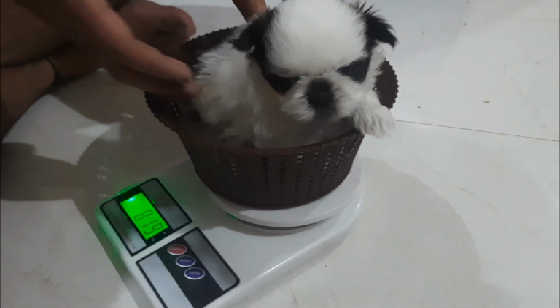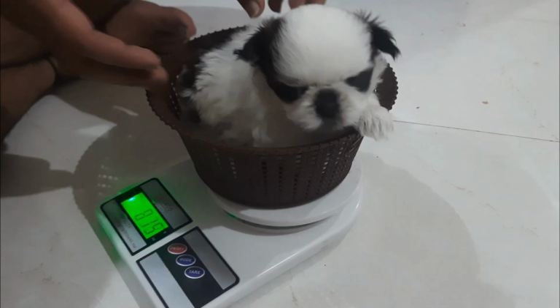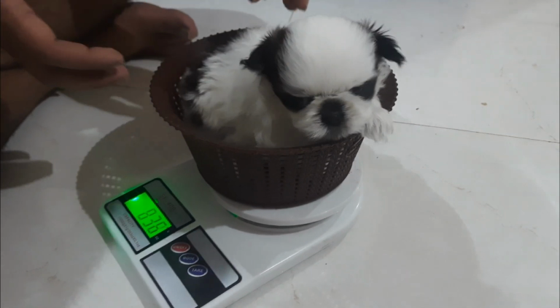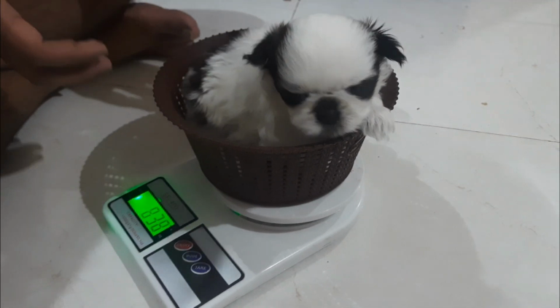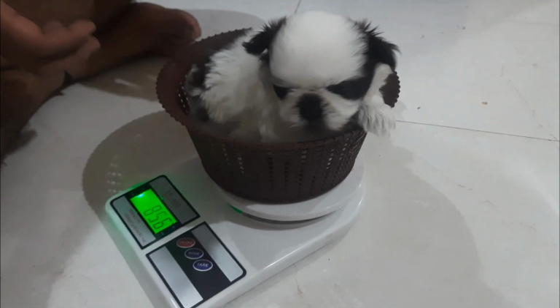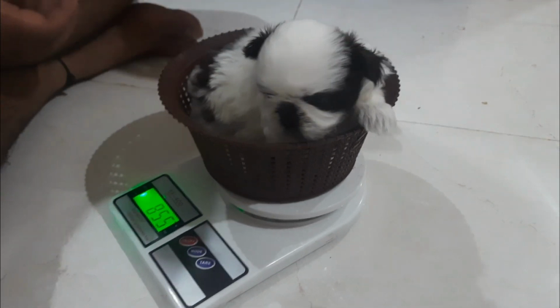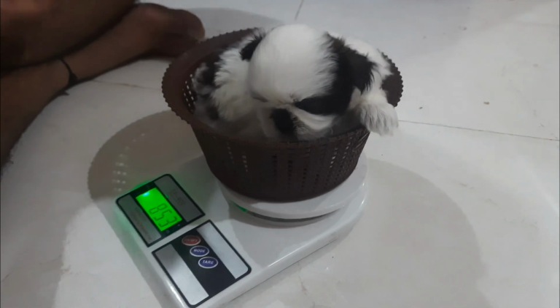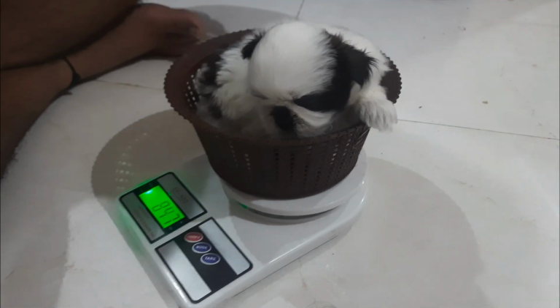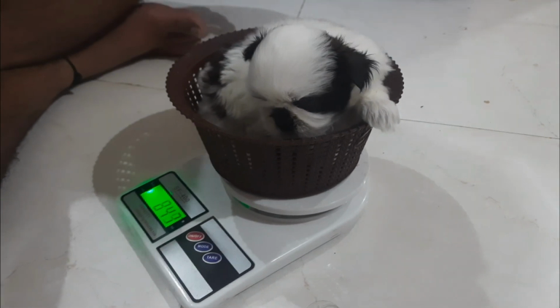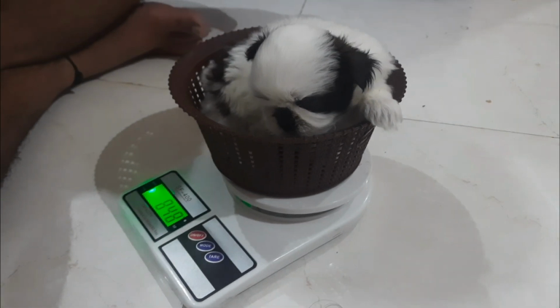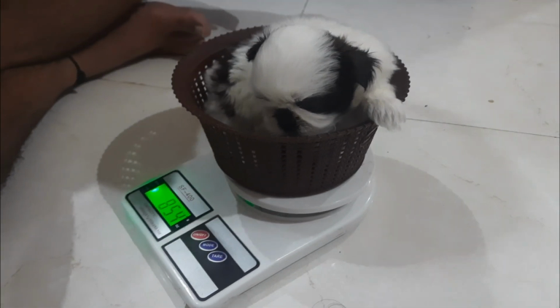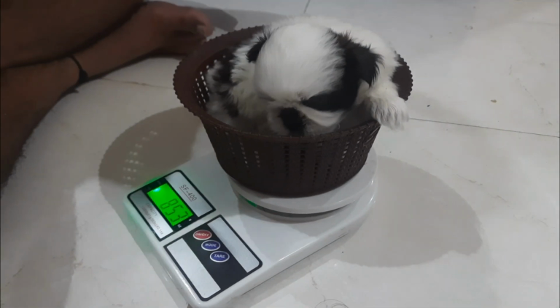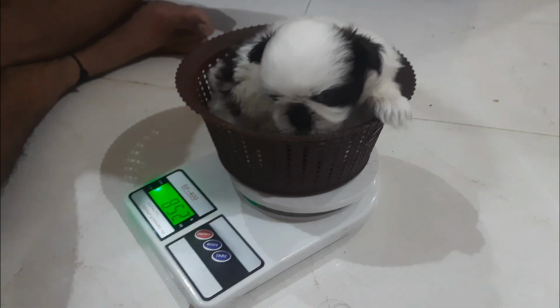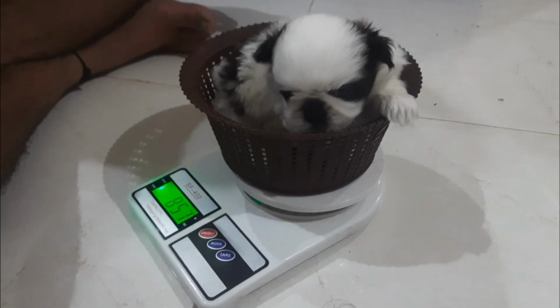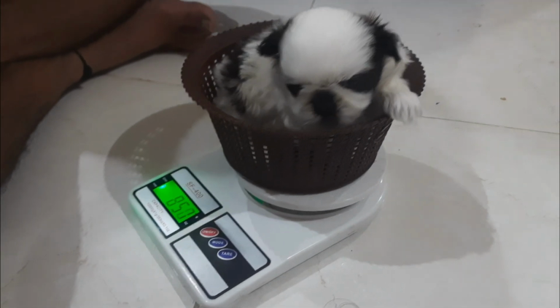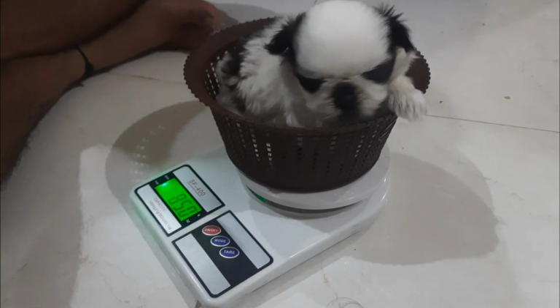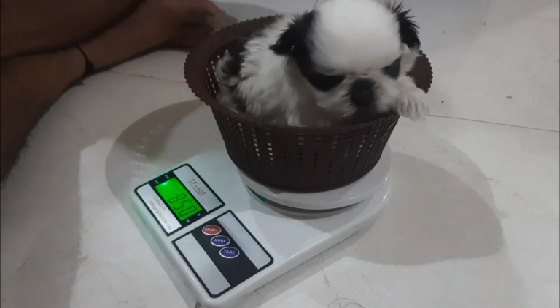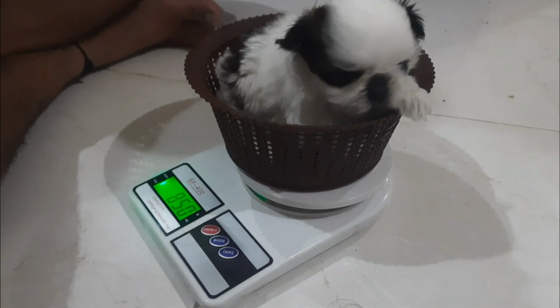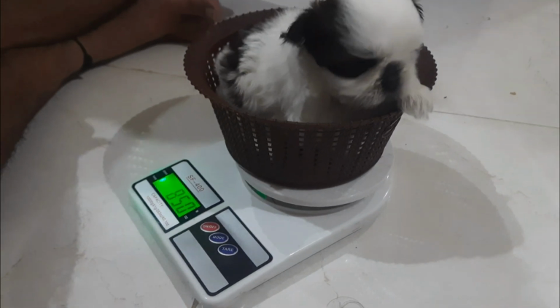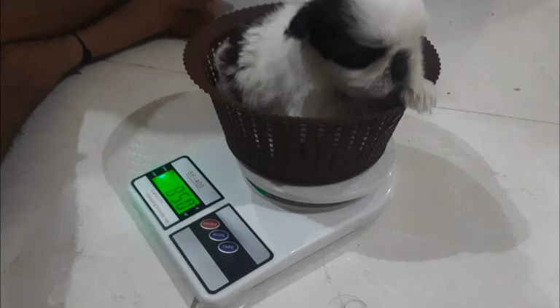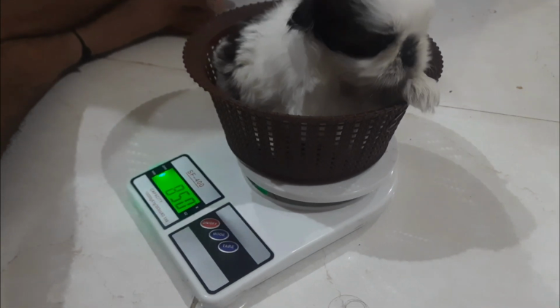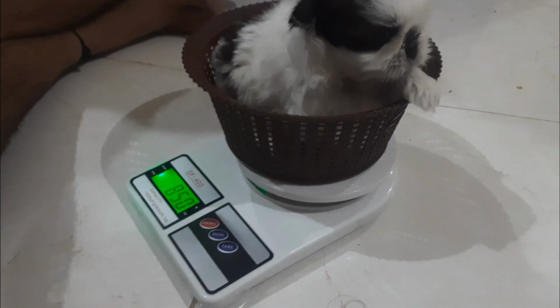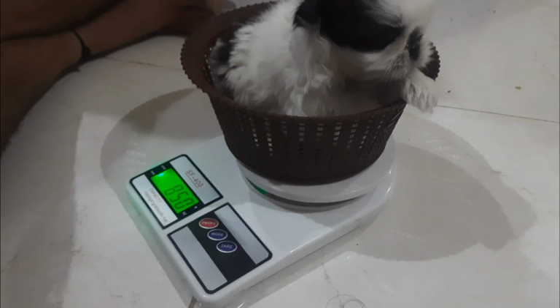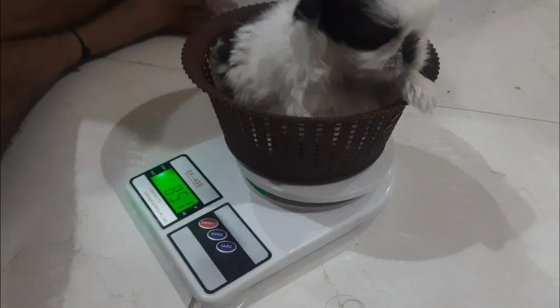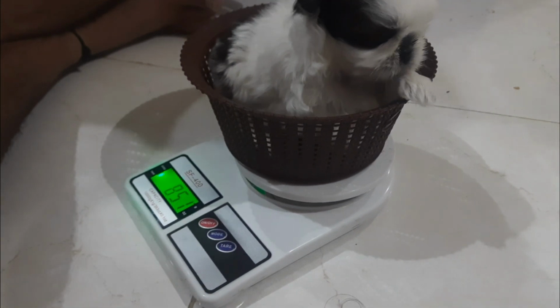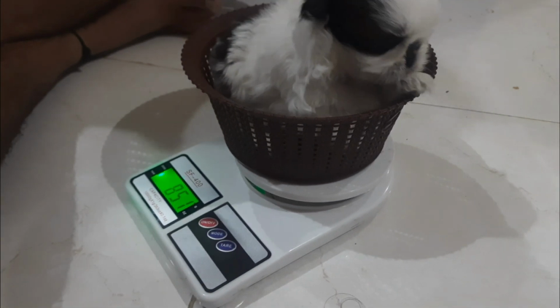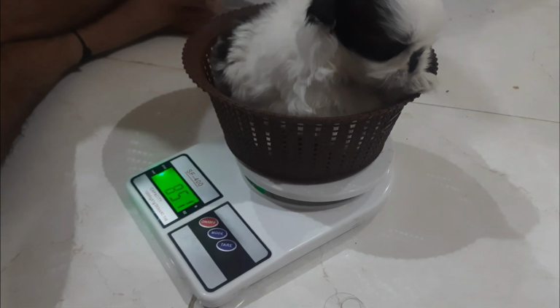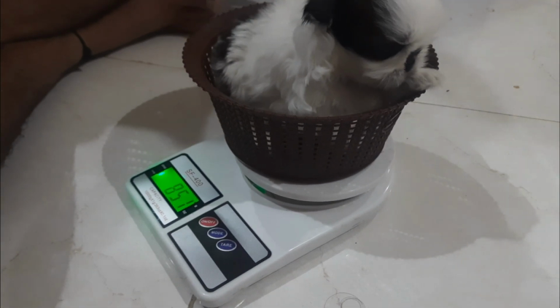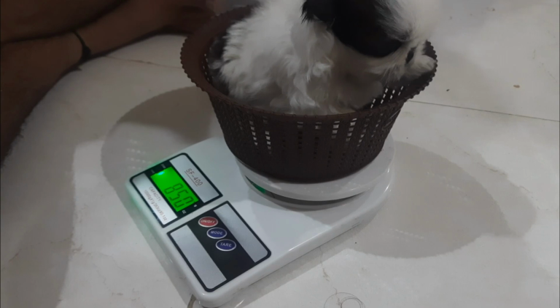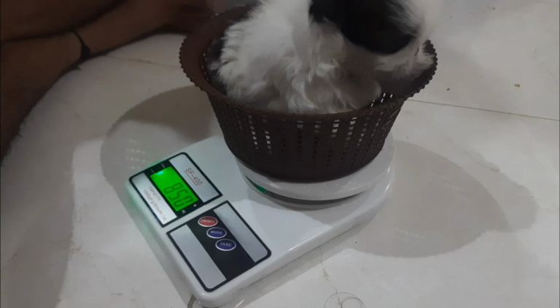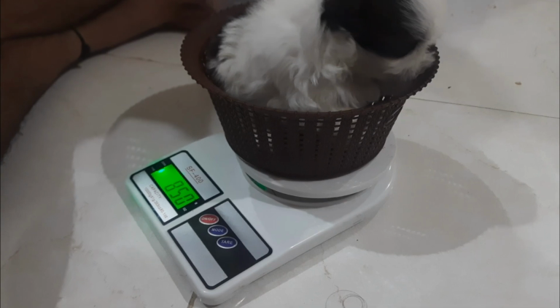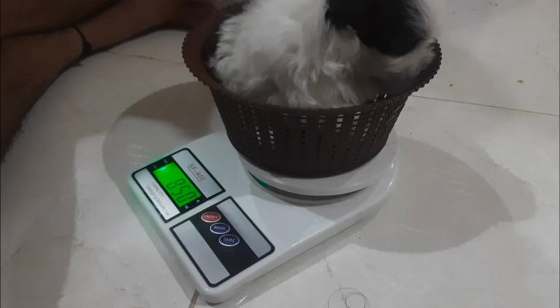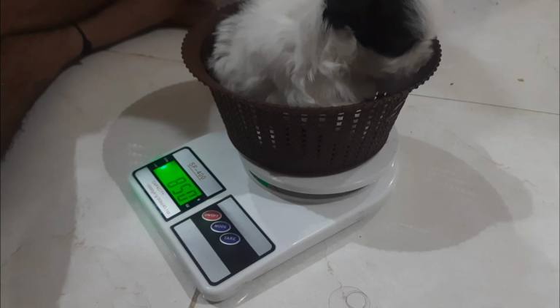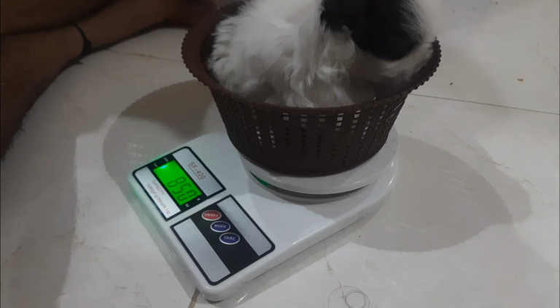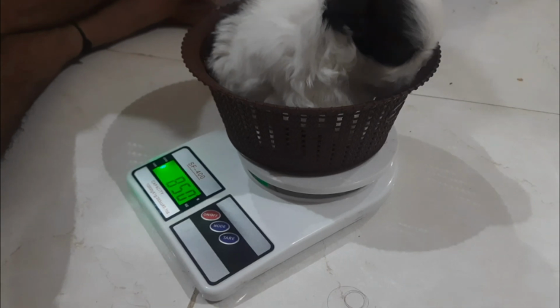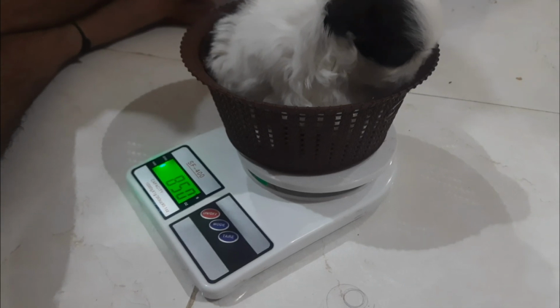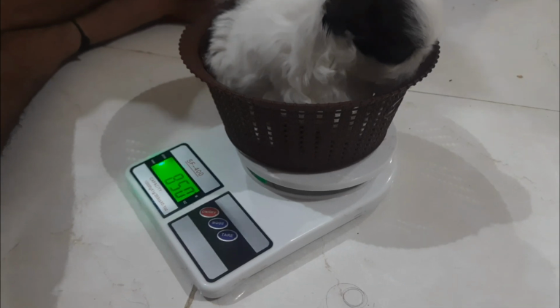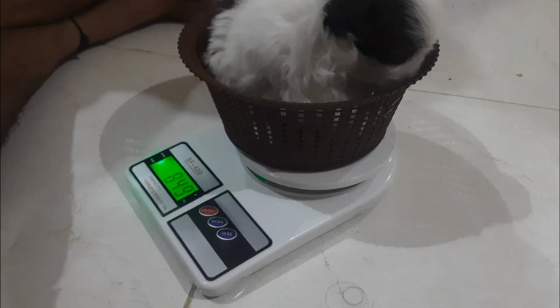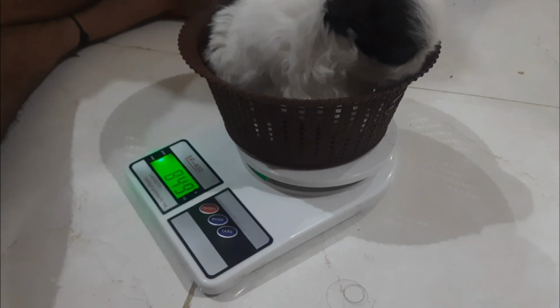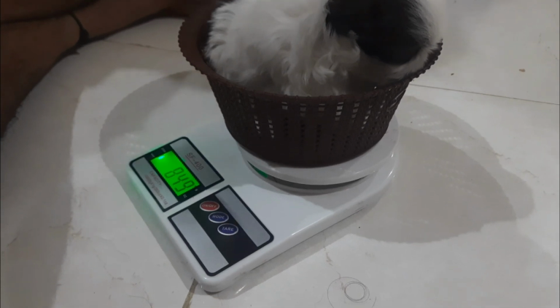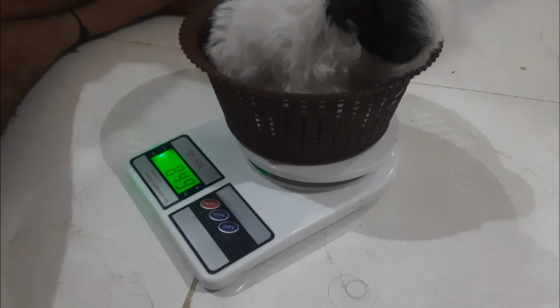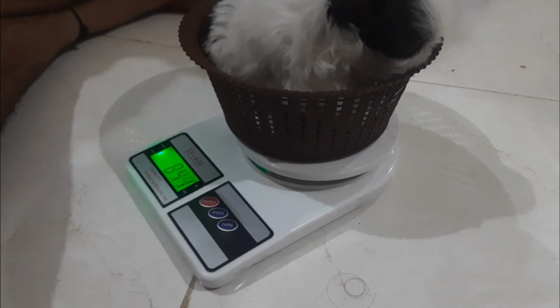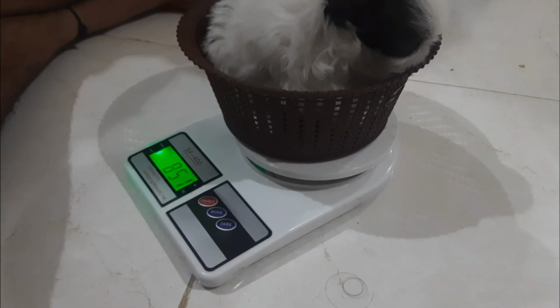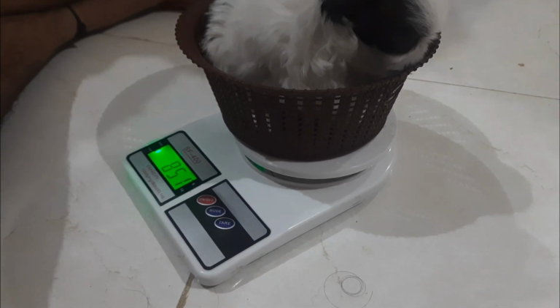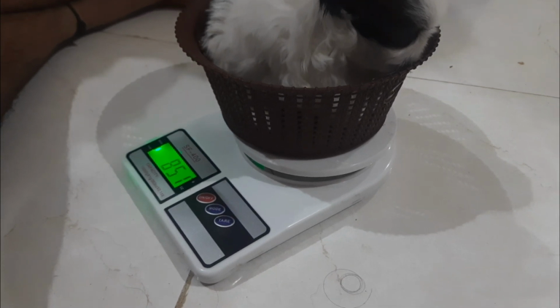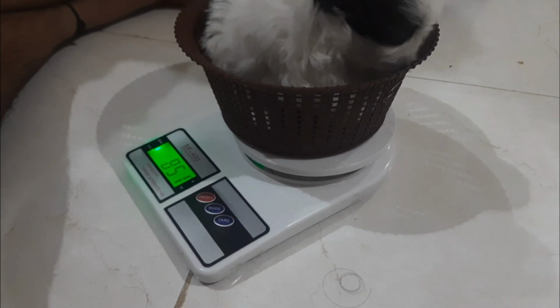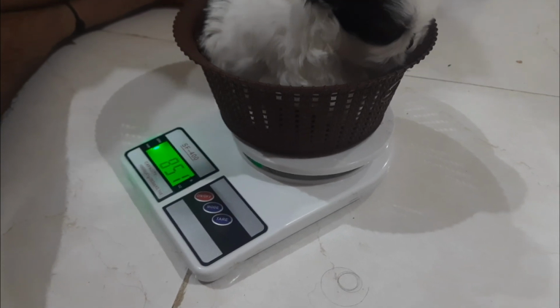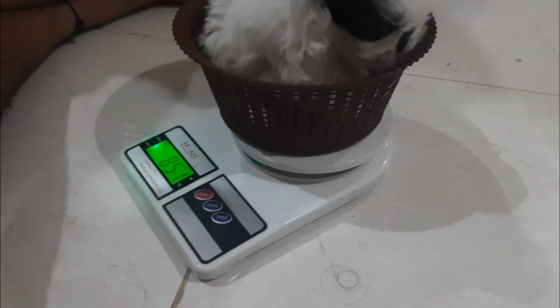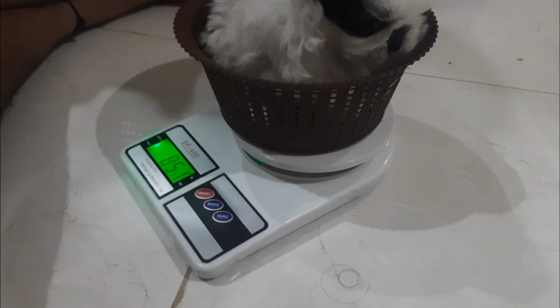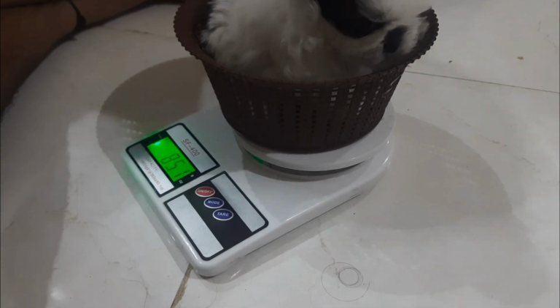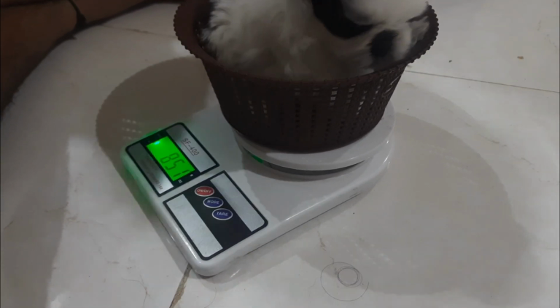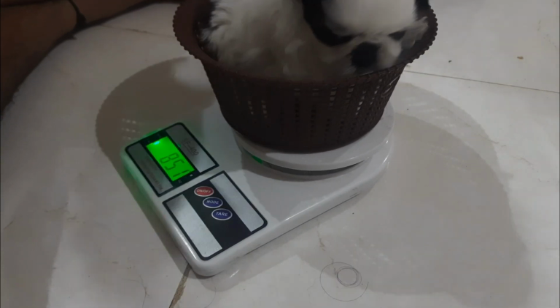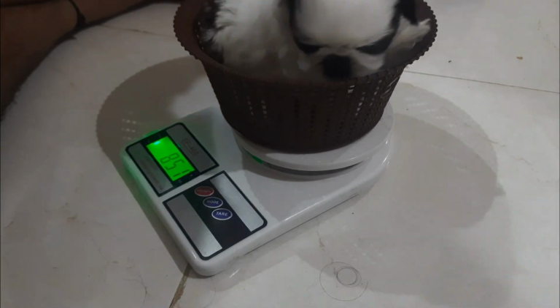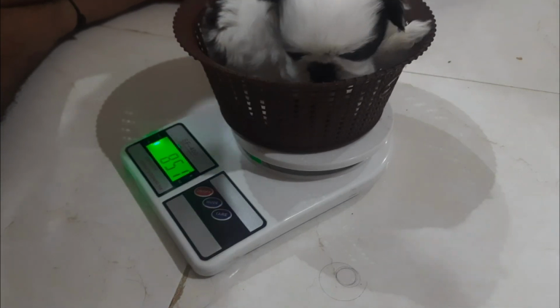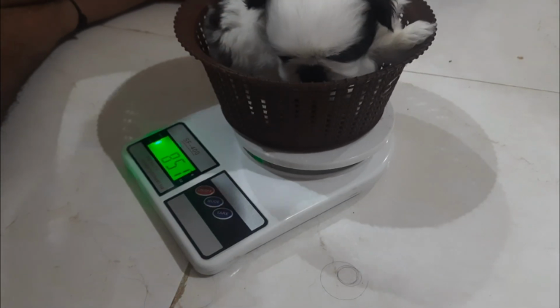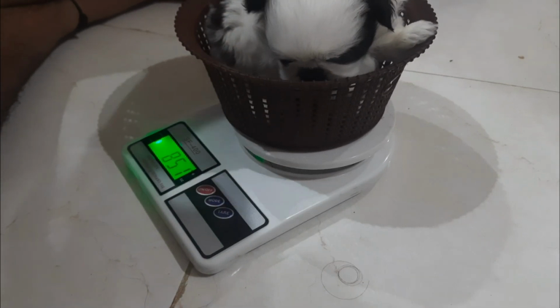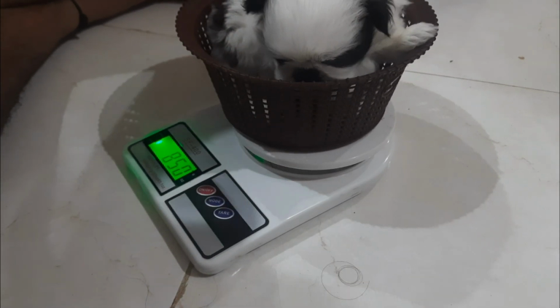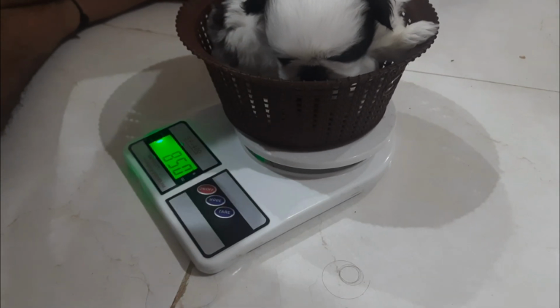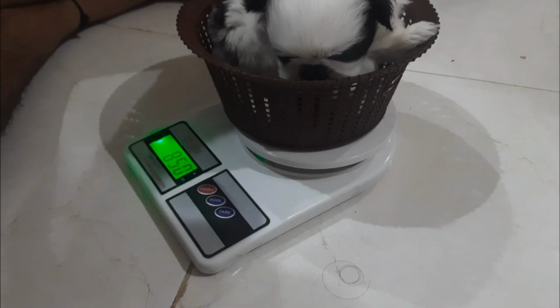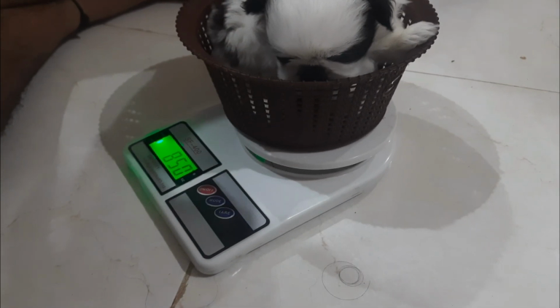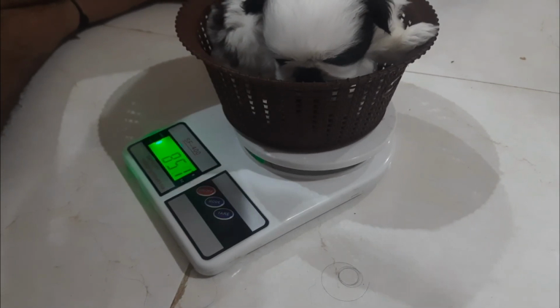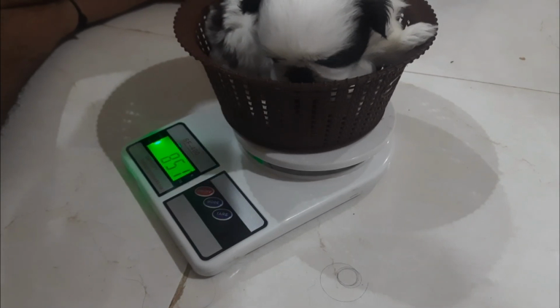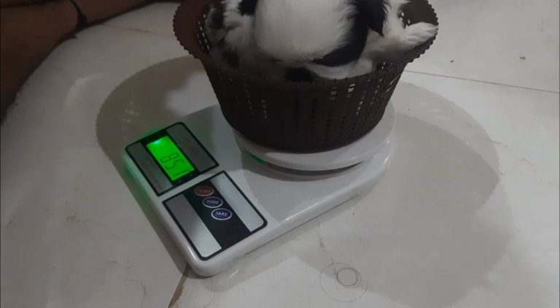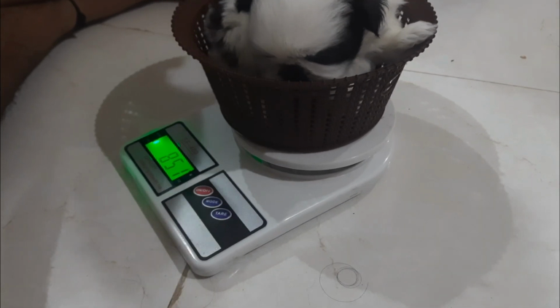This is 850 grams, so it is a 0.85 ml drop.